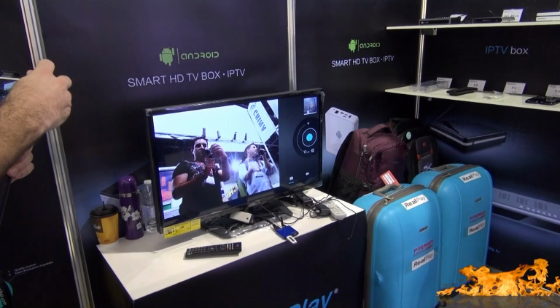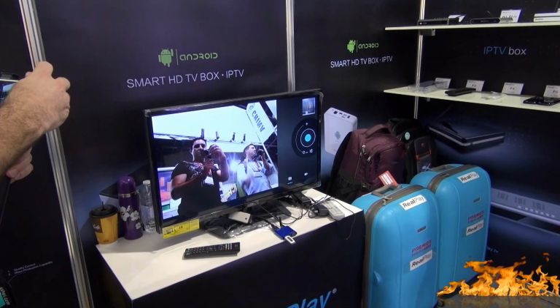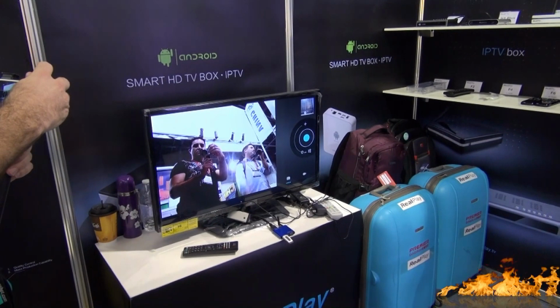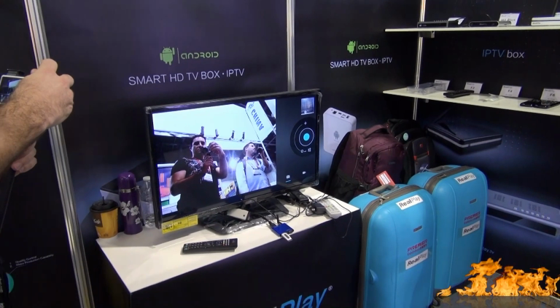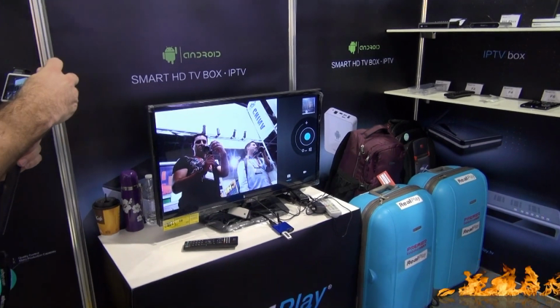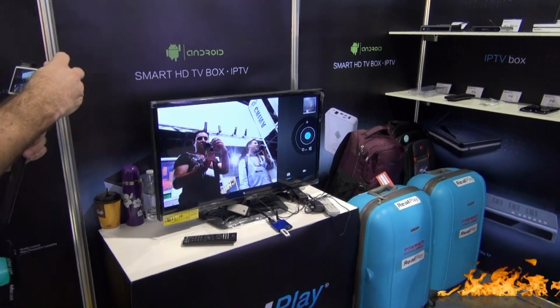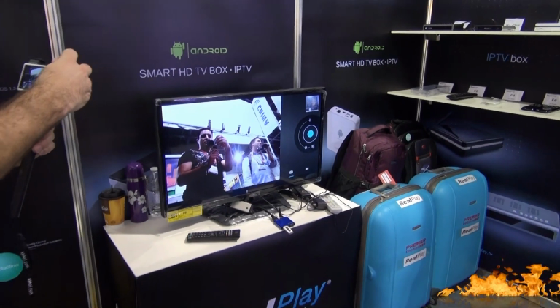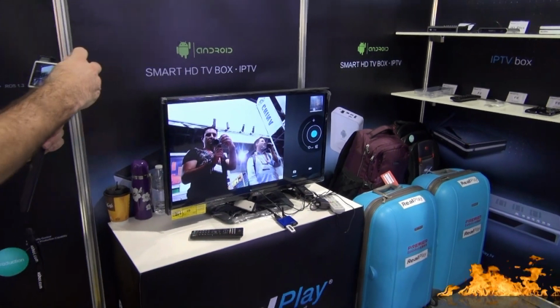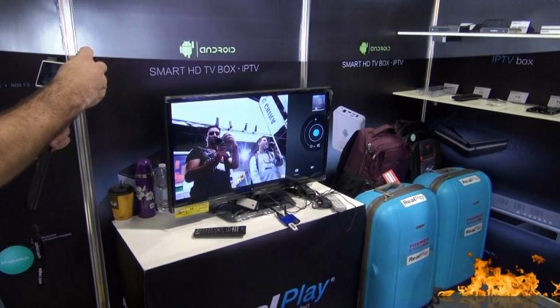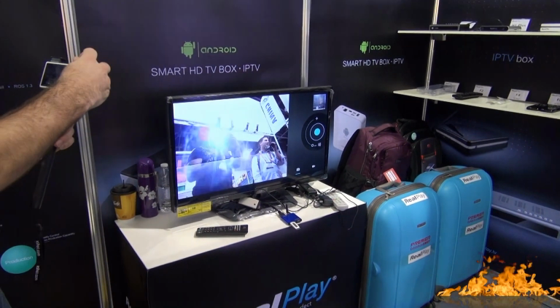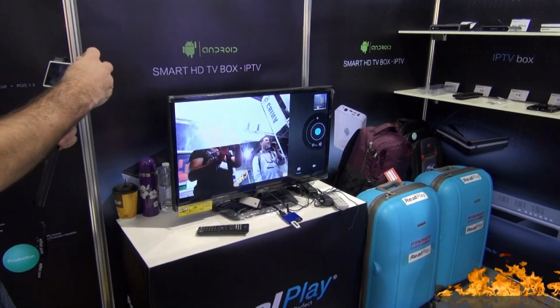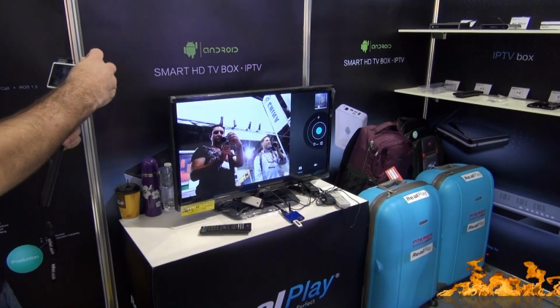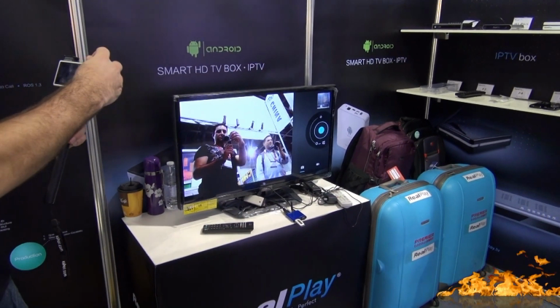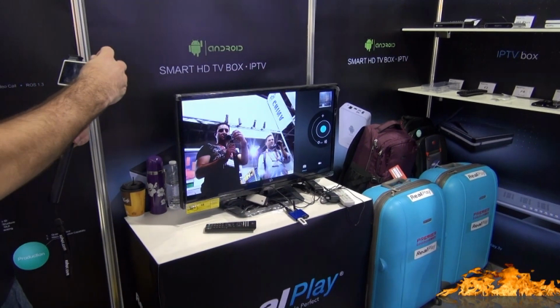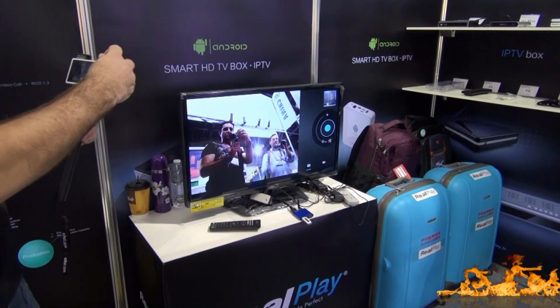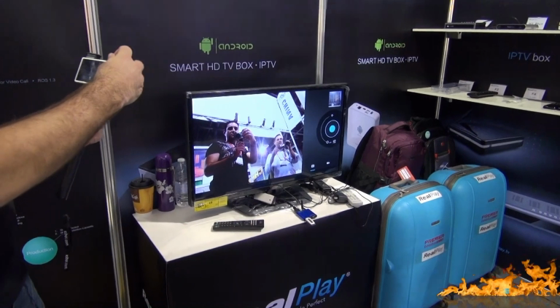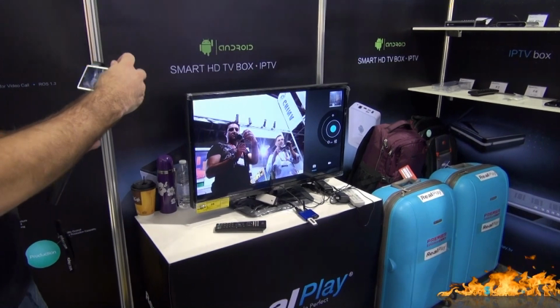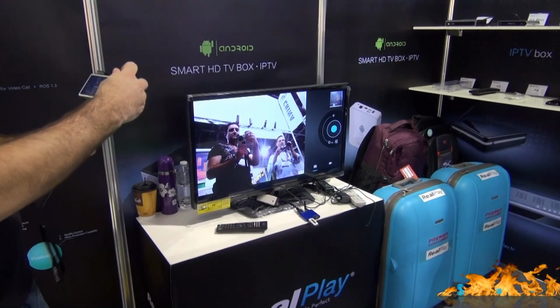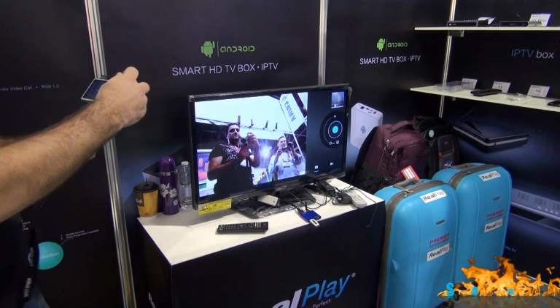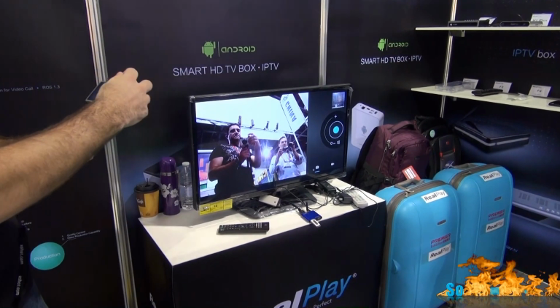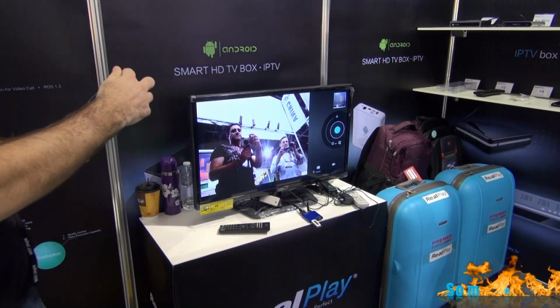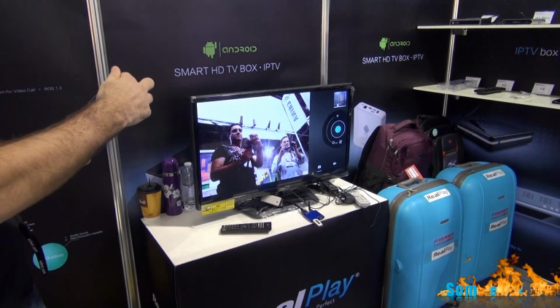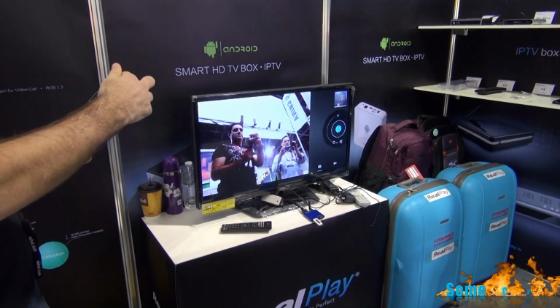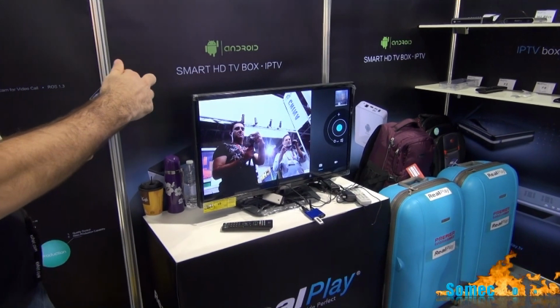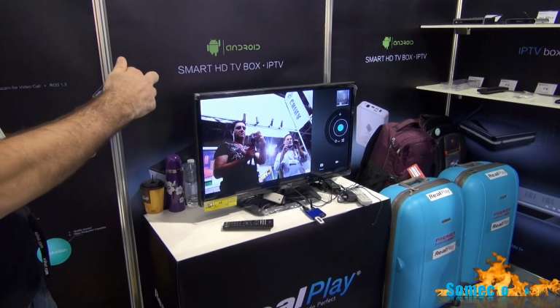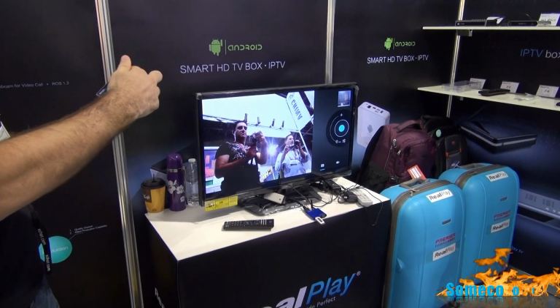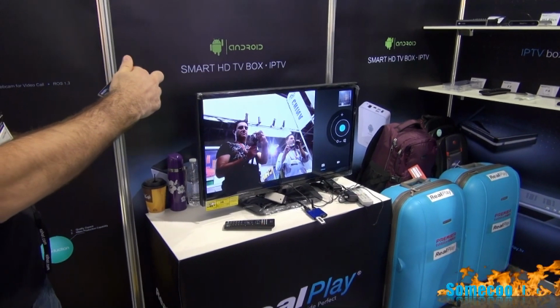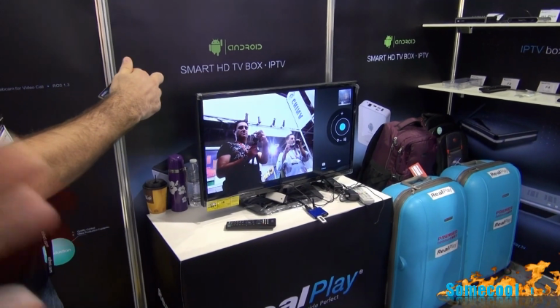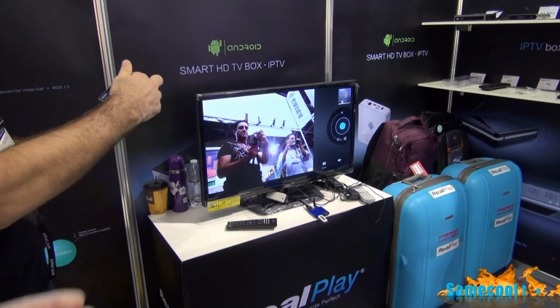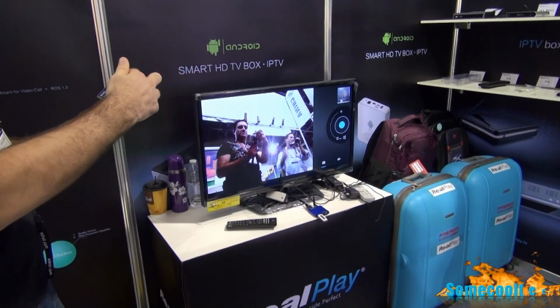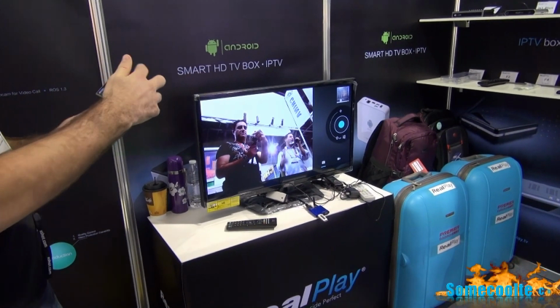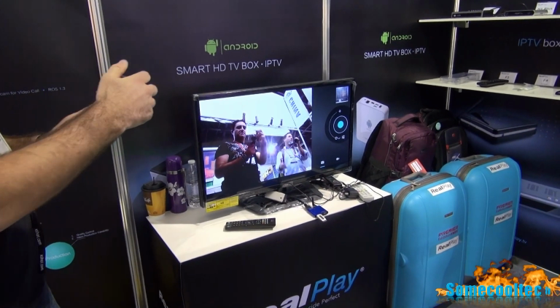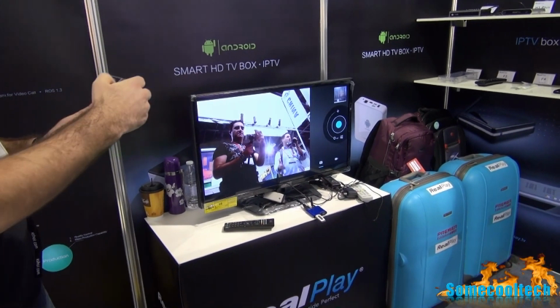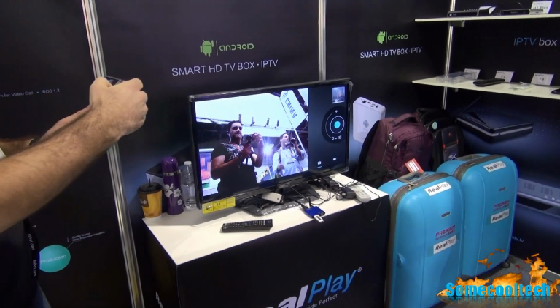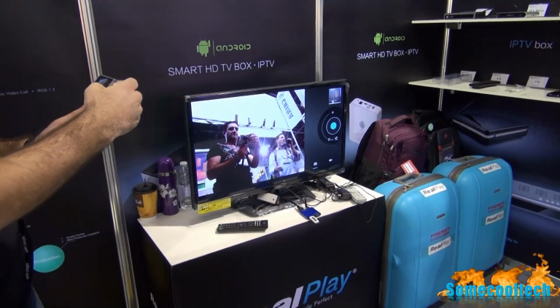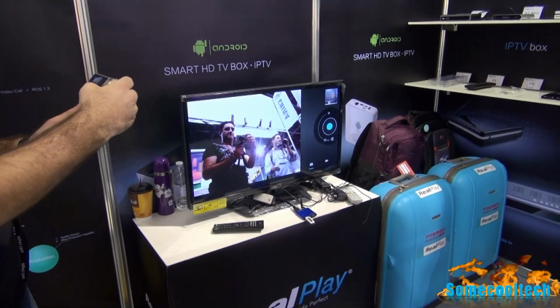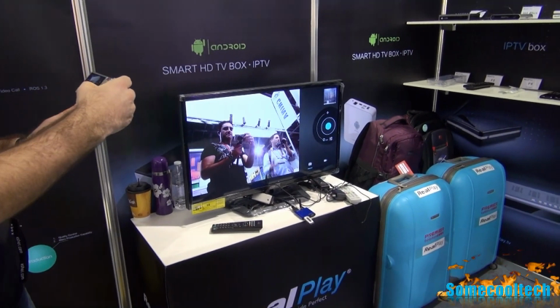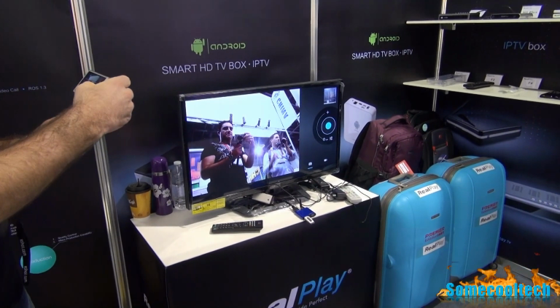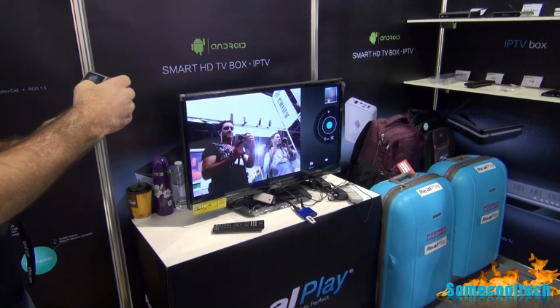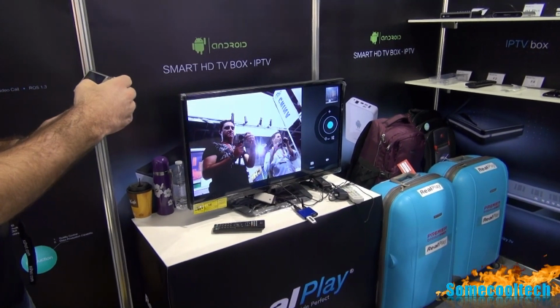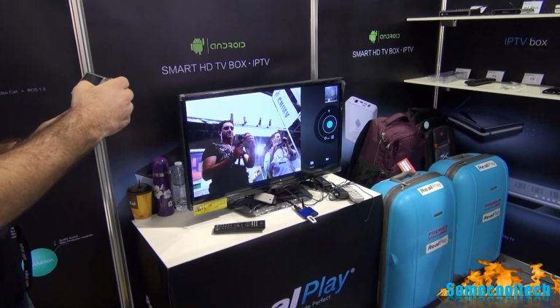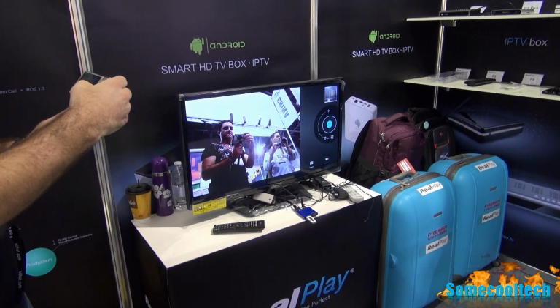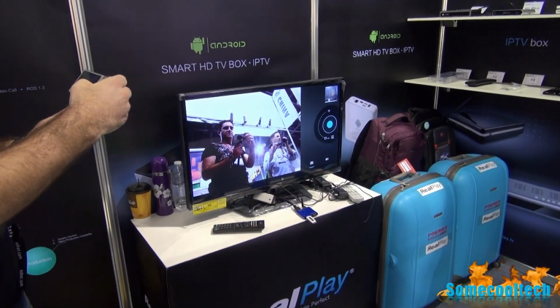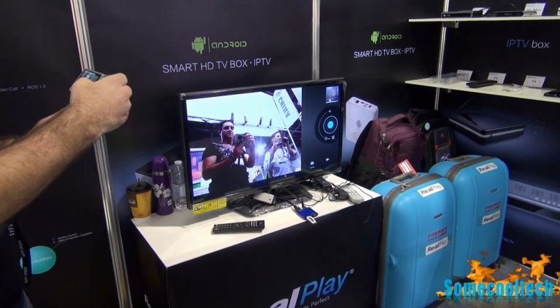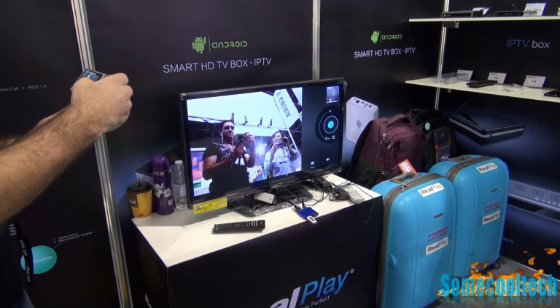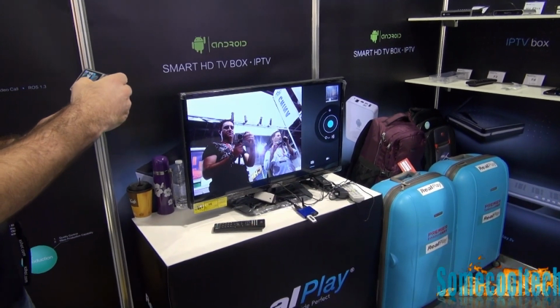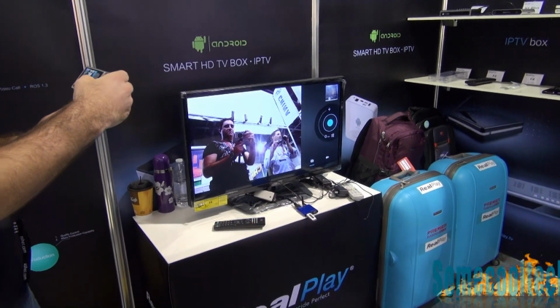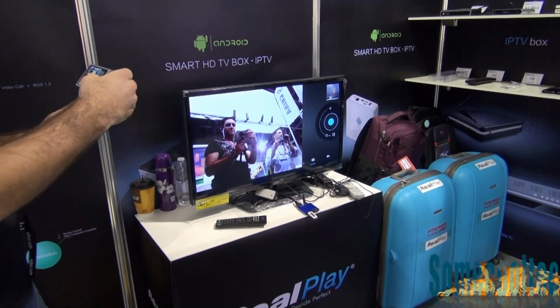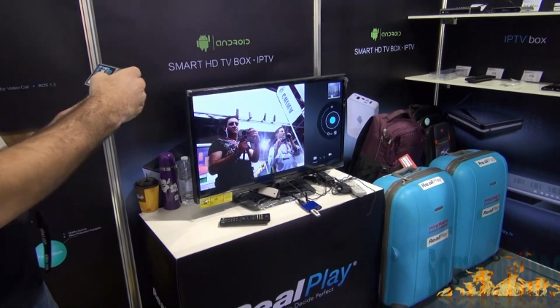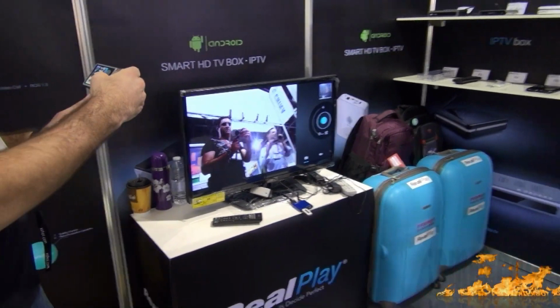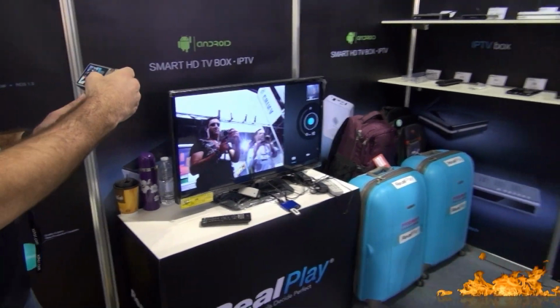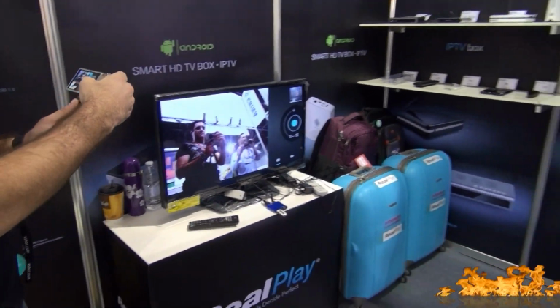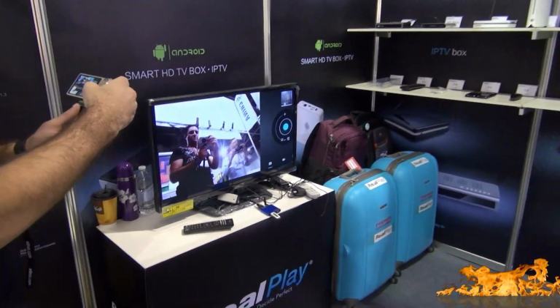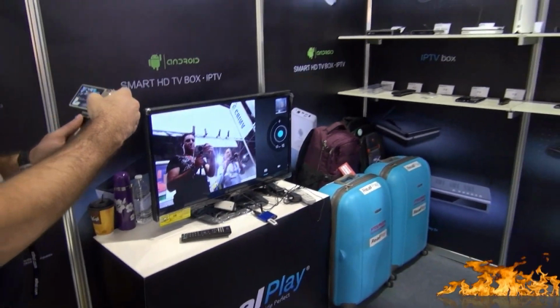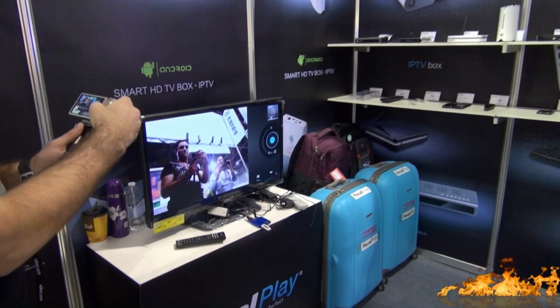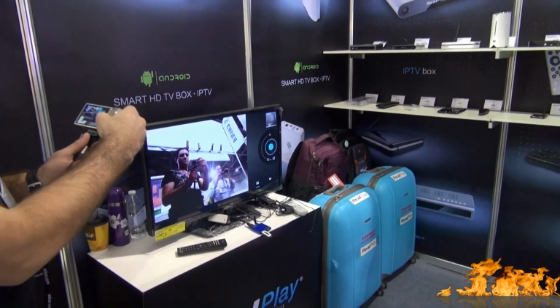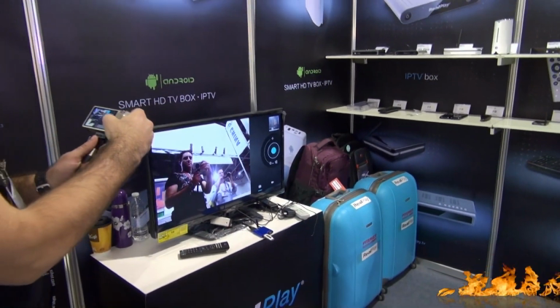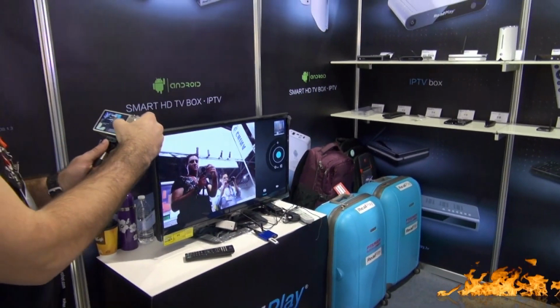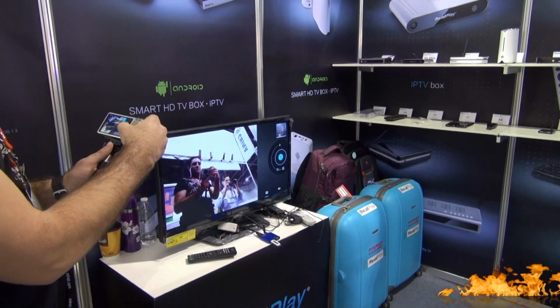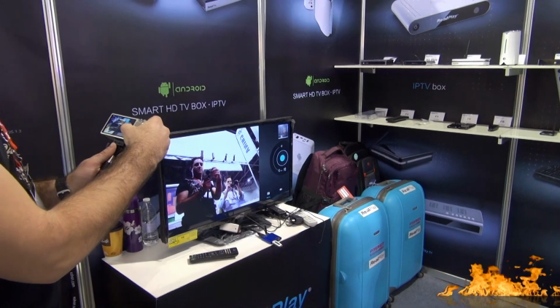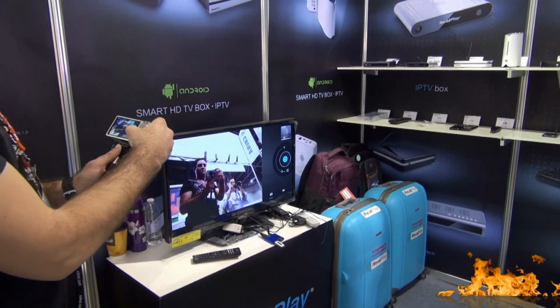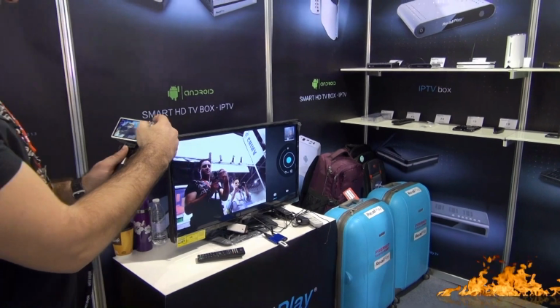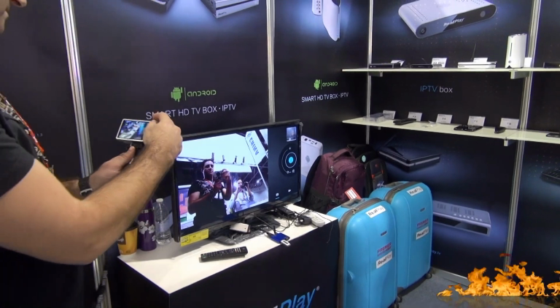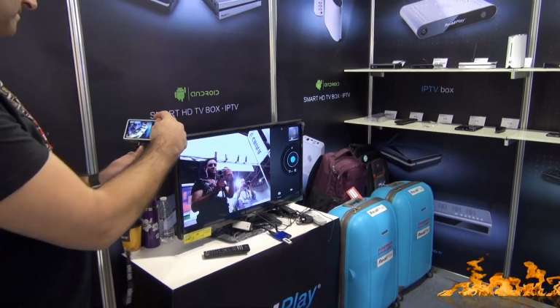The signage by the S11 said Android 4.0, but the flyer that they gave me said Android 4.1. So hopefully it's at least upgradeable to 4.1.